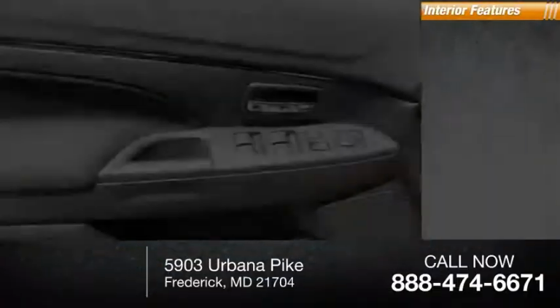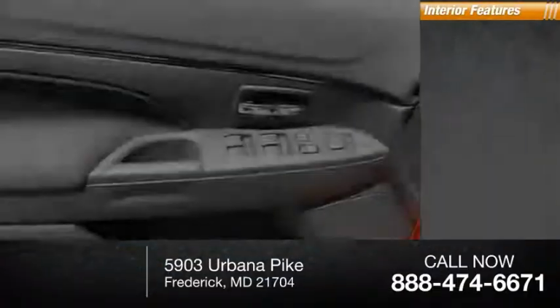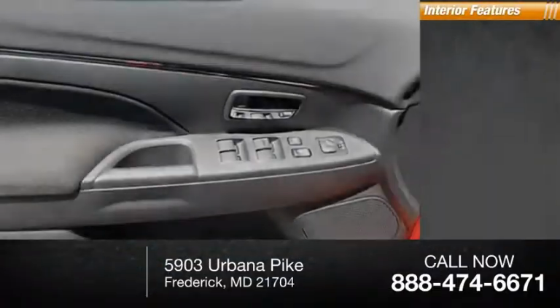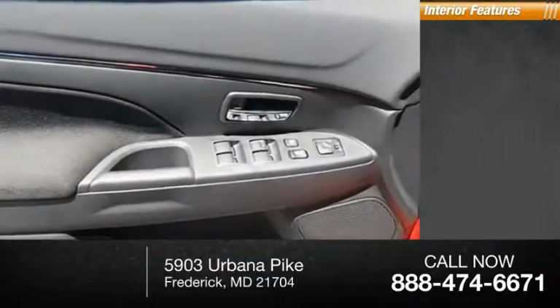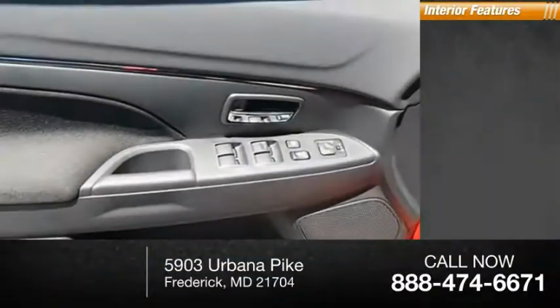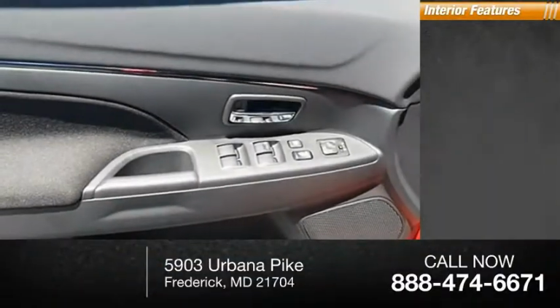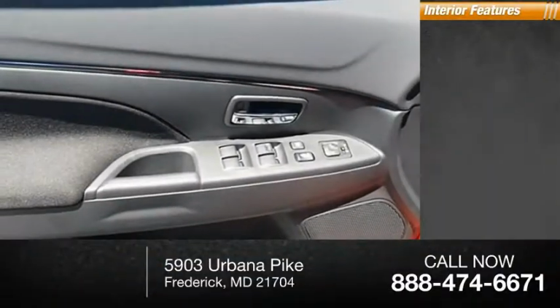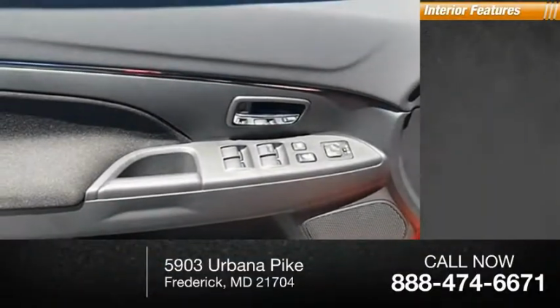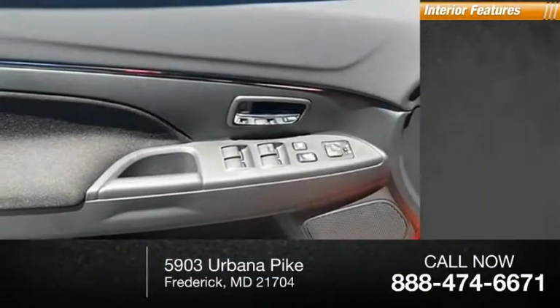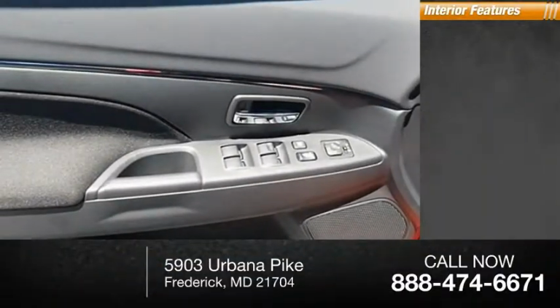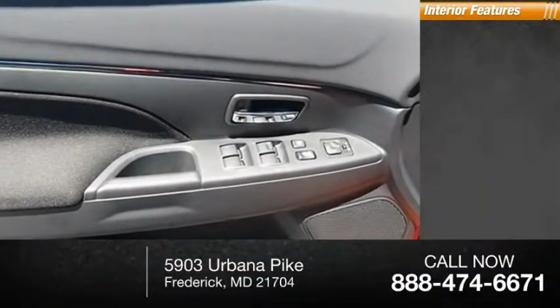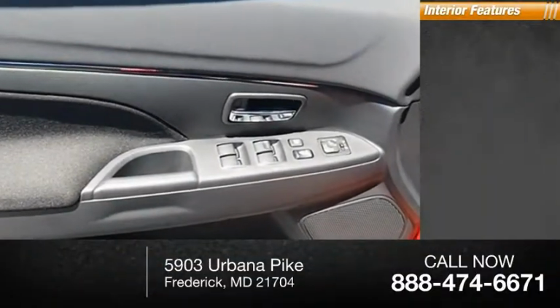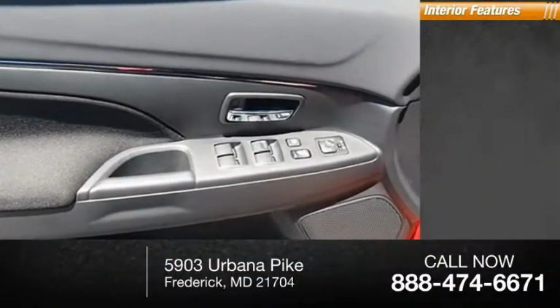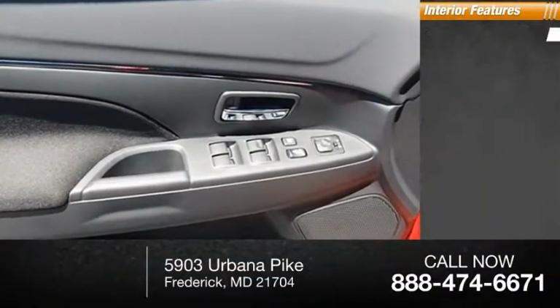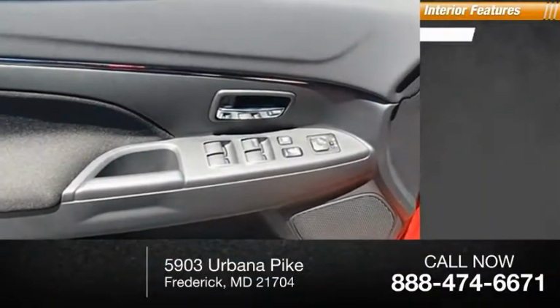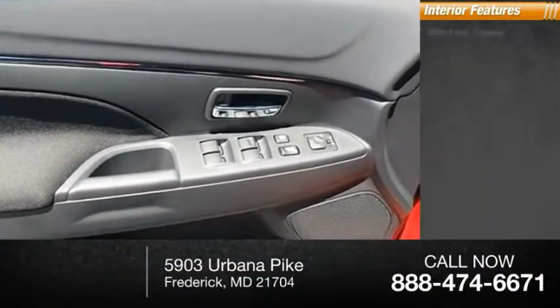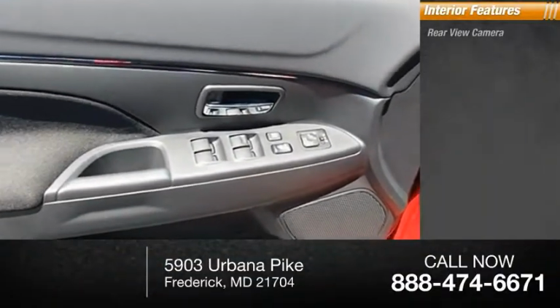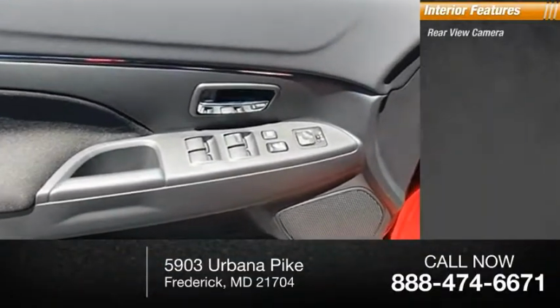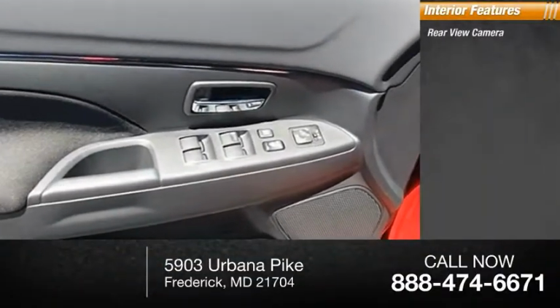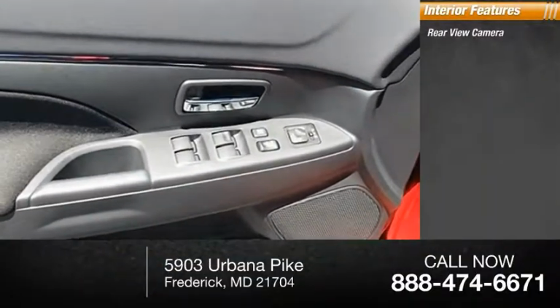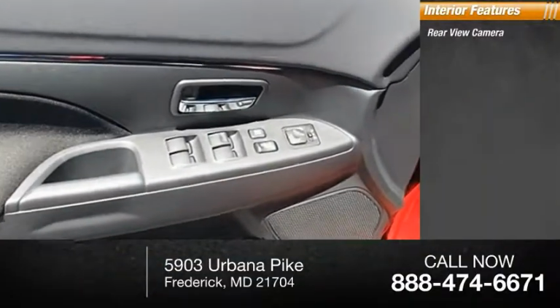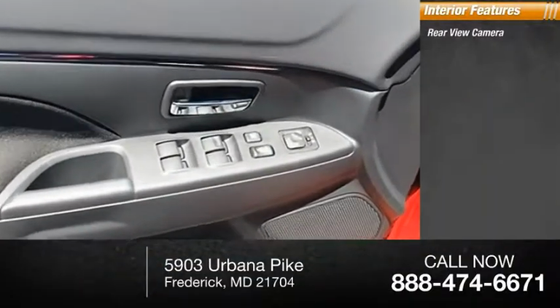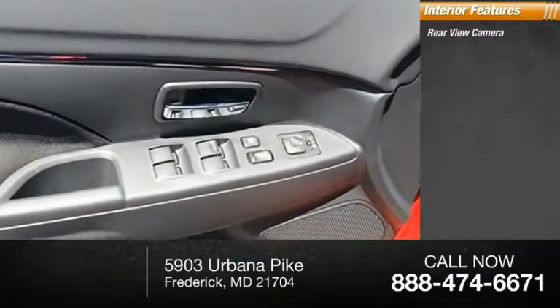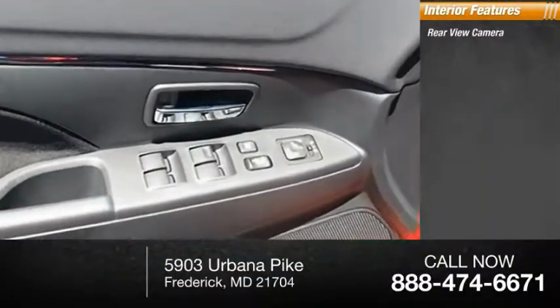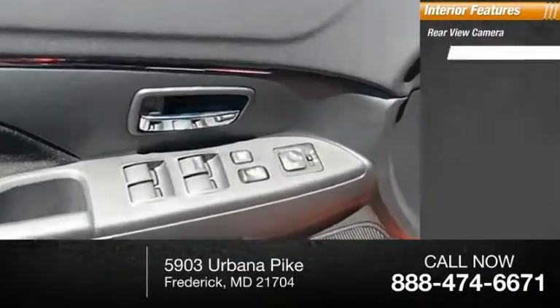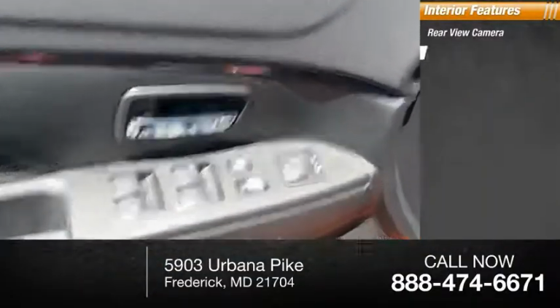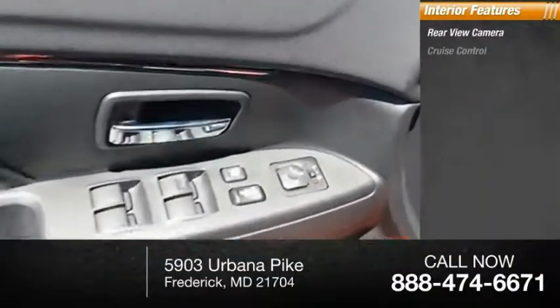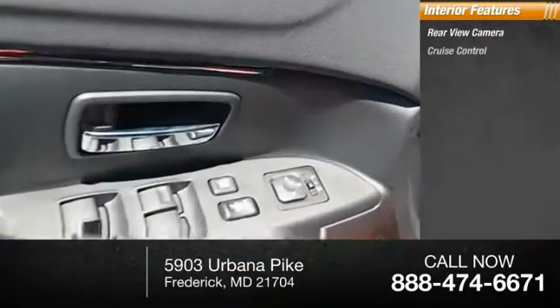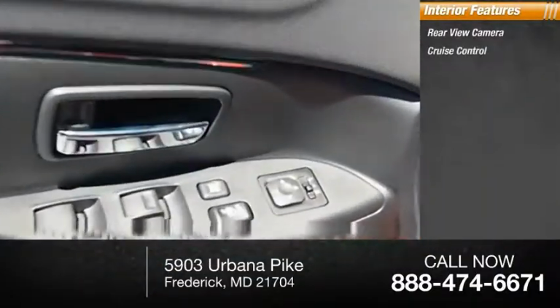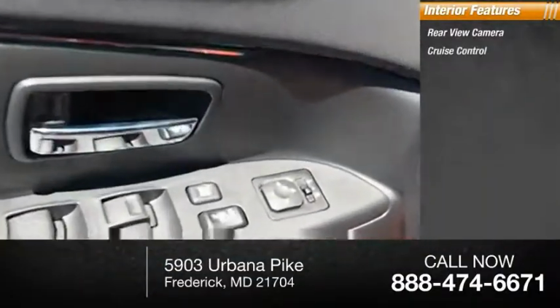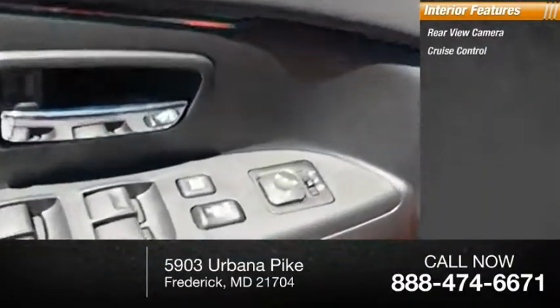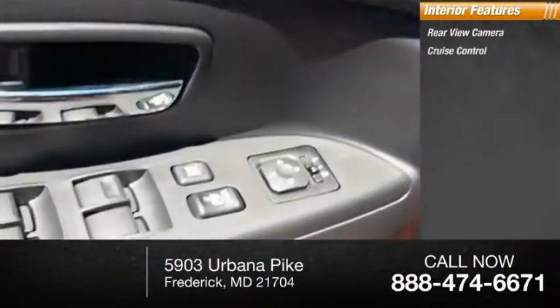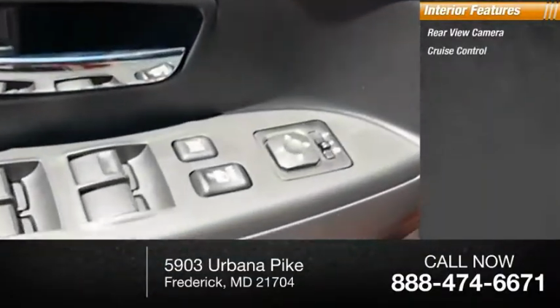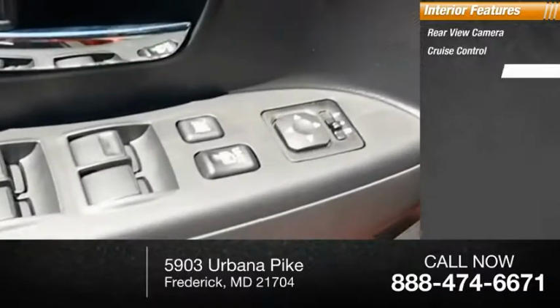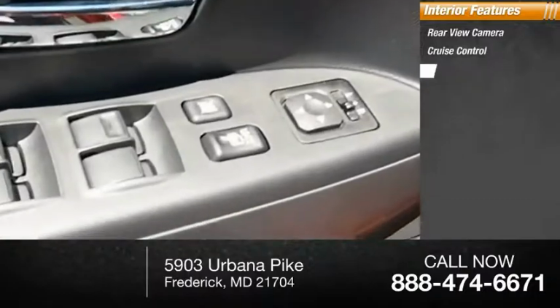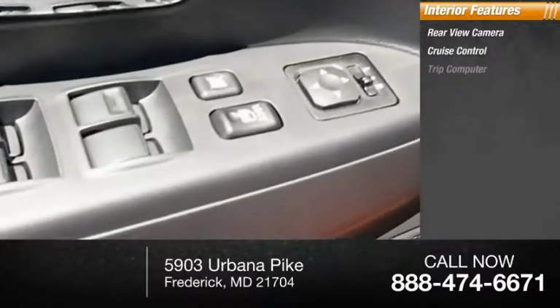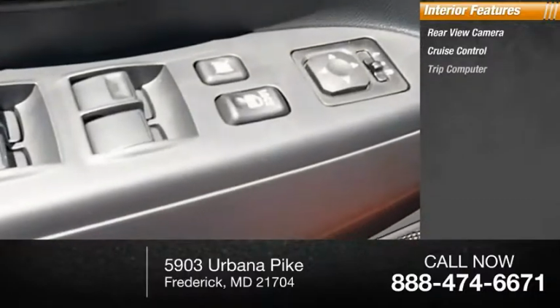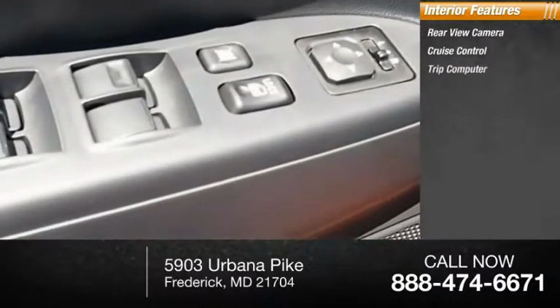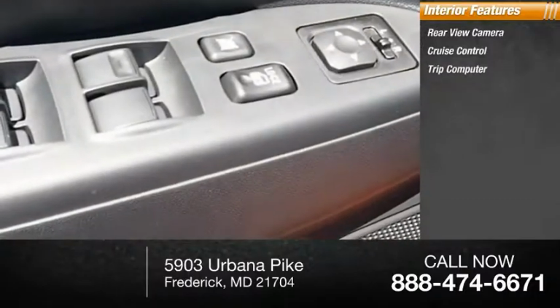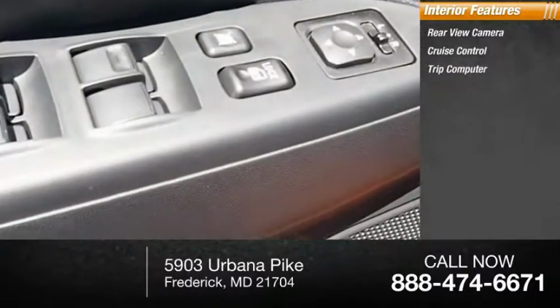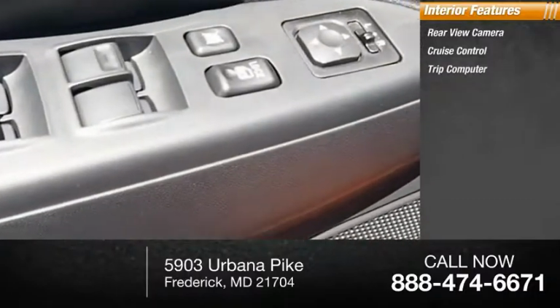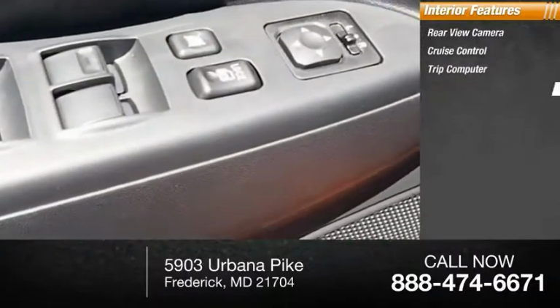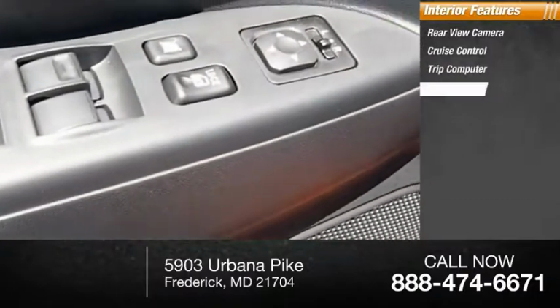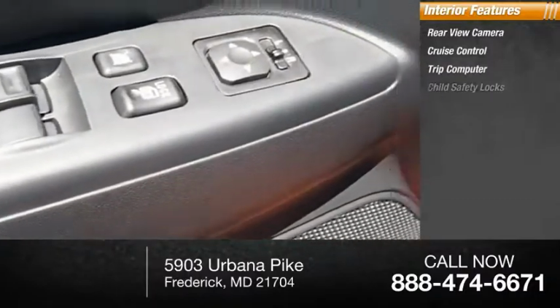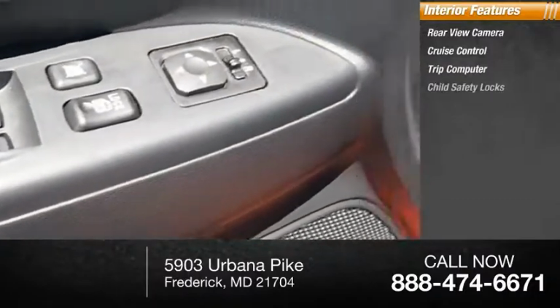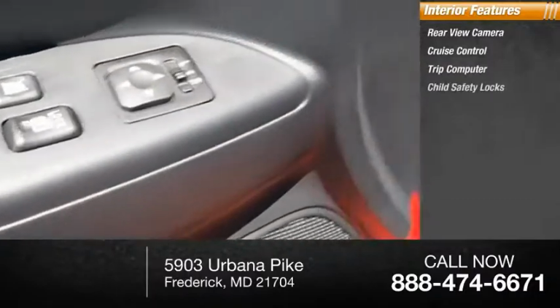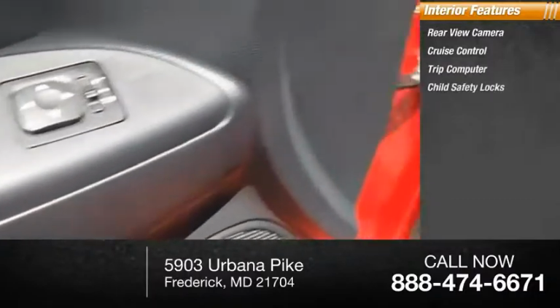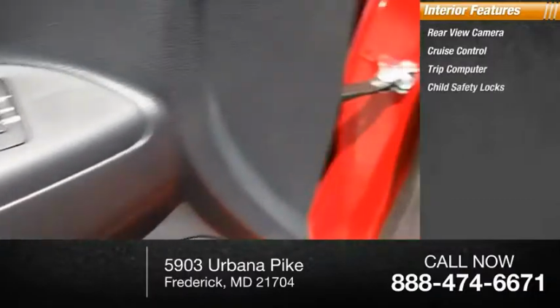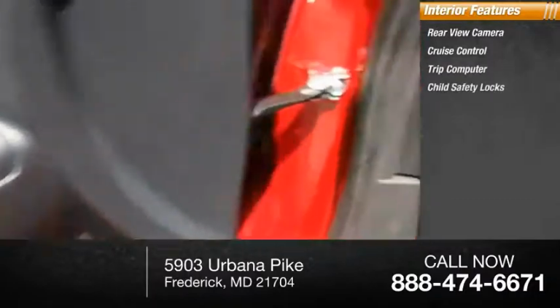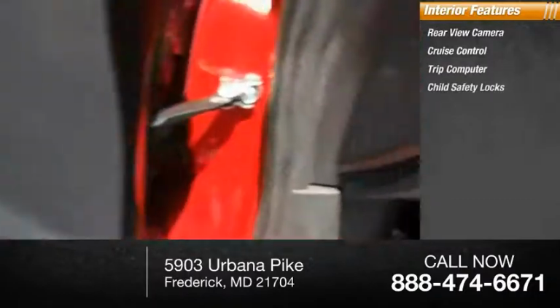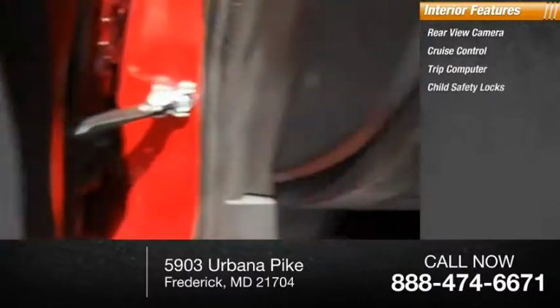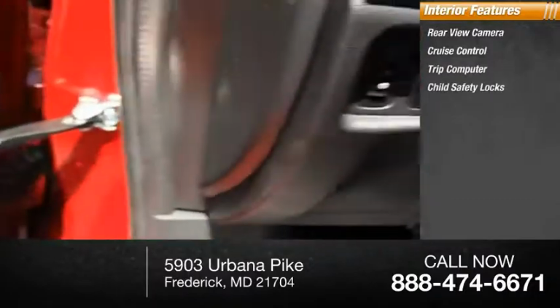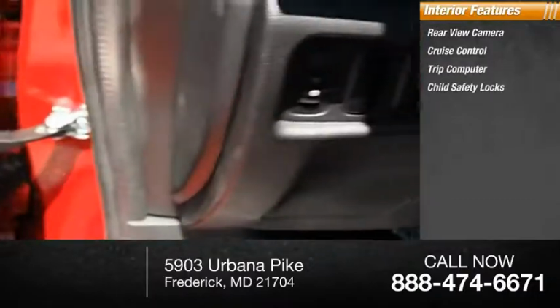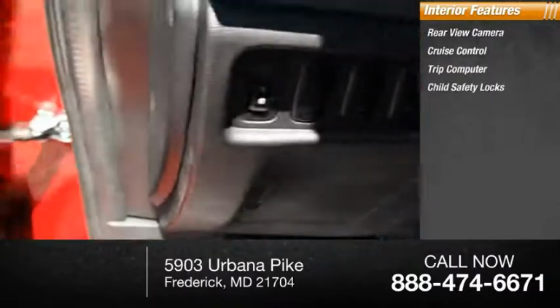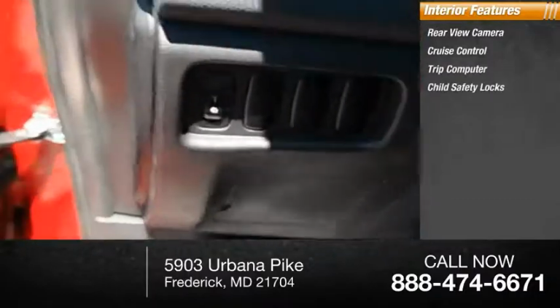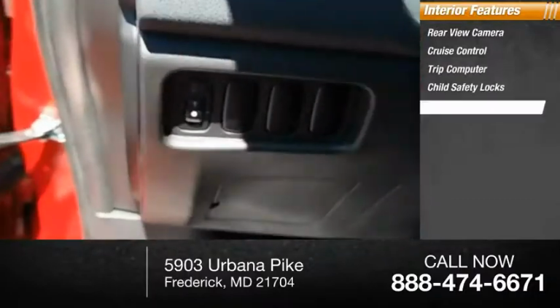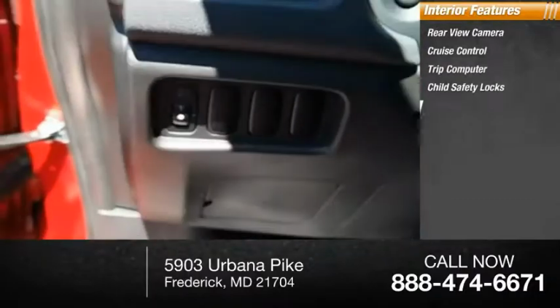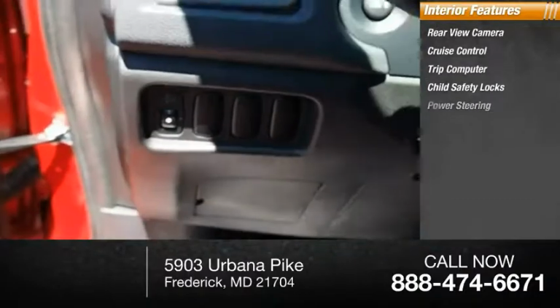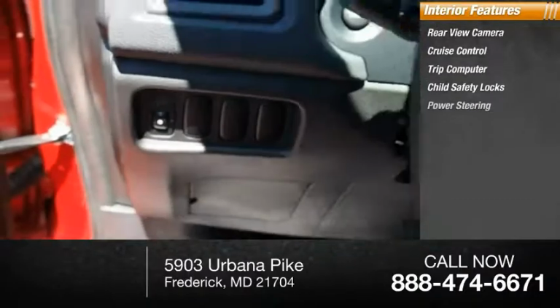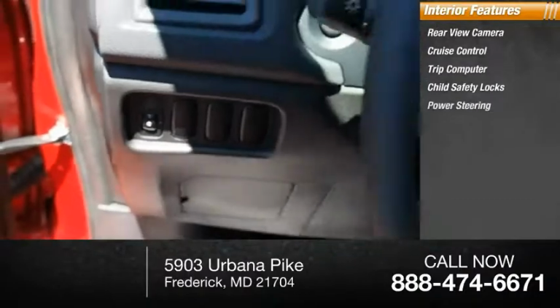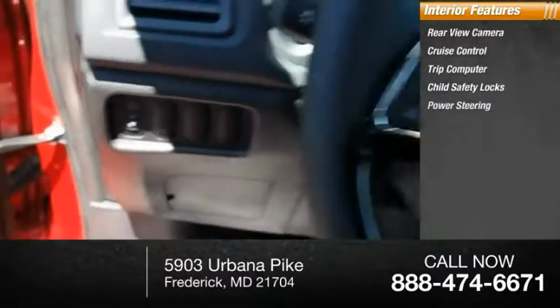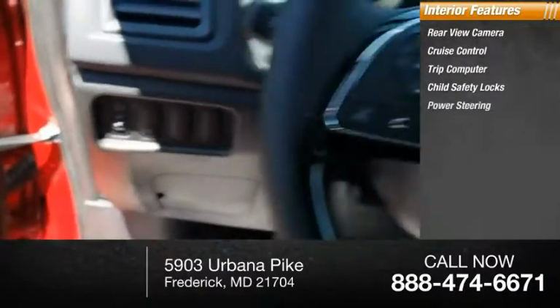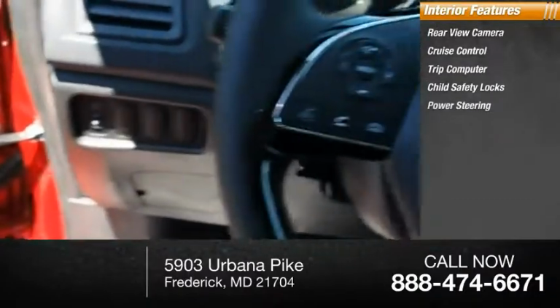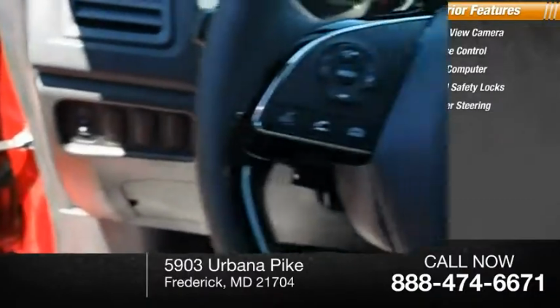Inside you'll find rear-view camera, cruise control, trip computer, child safety locks, power steering.